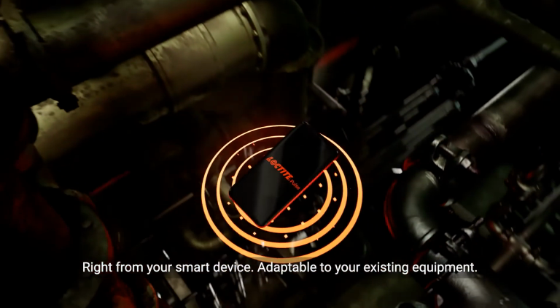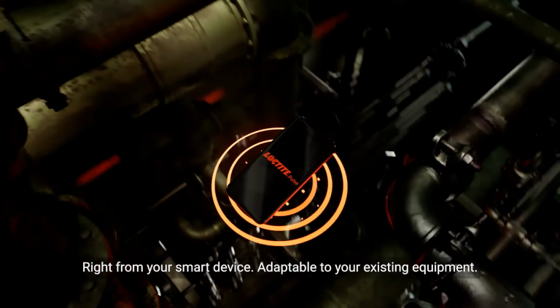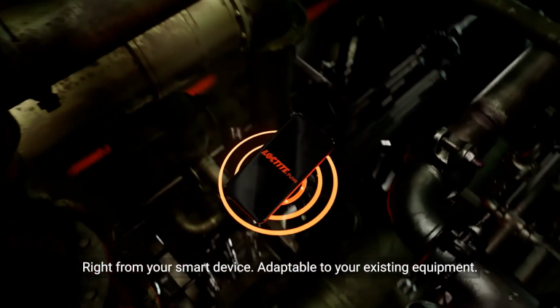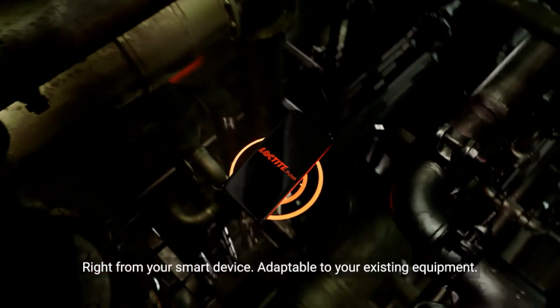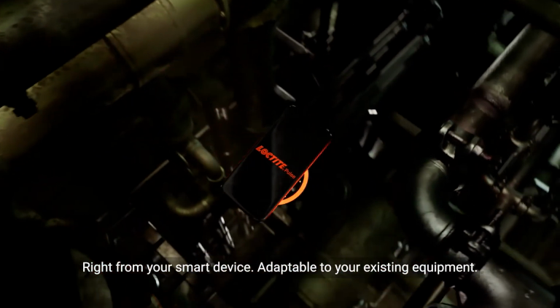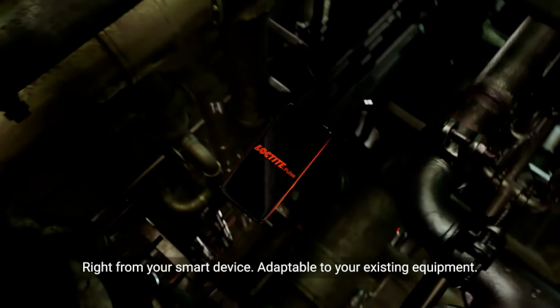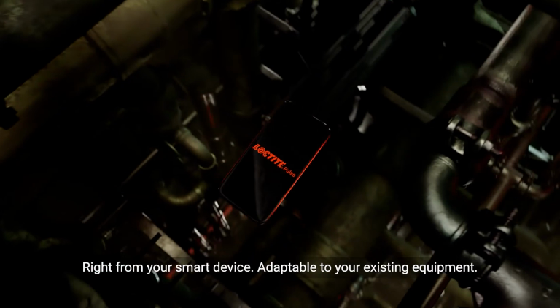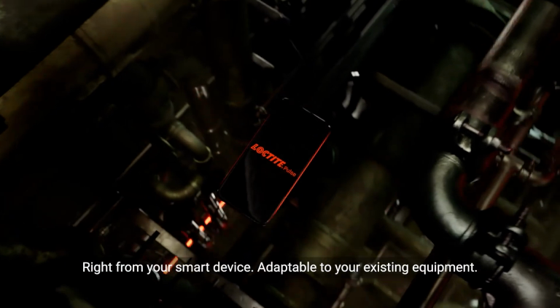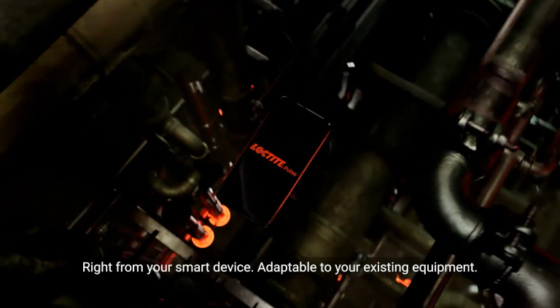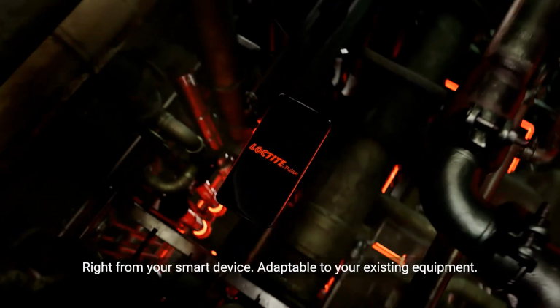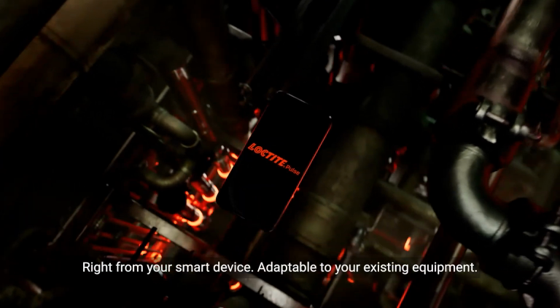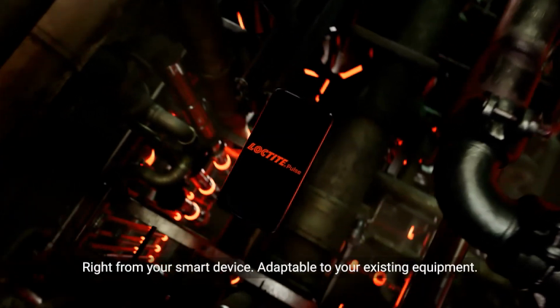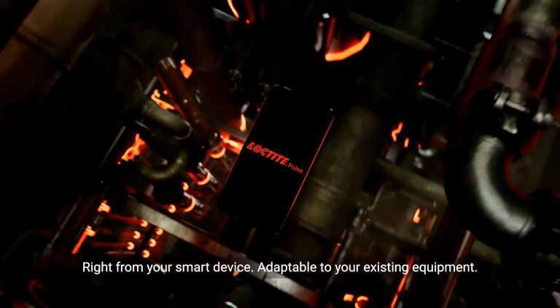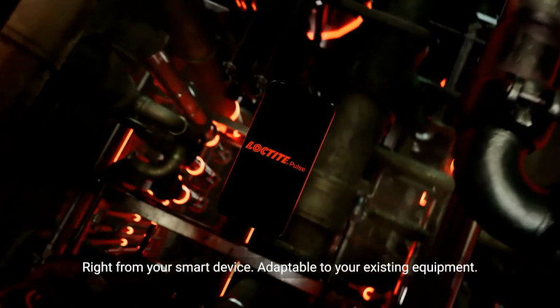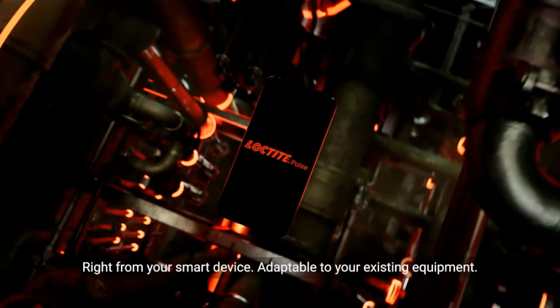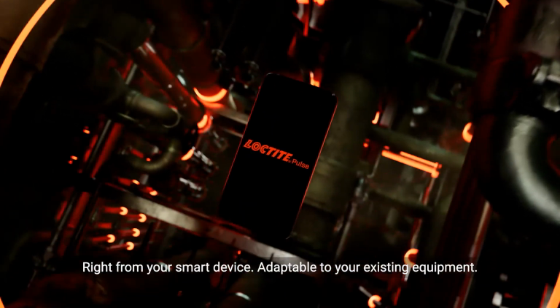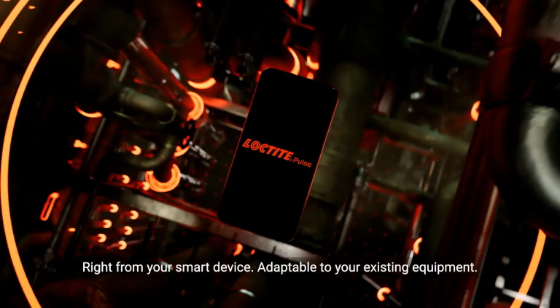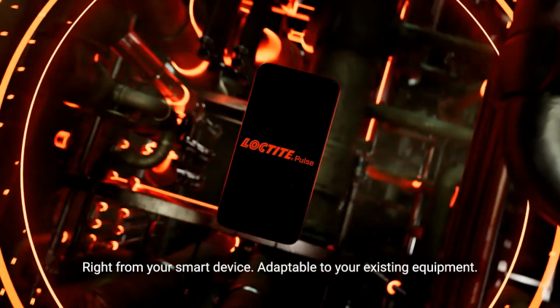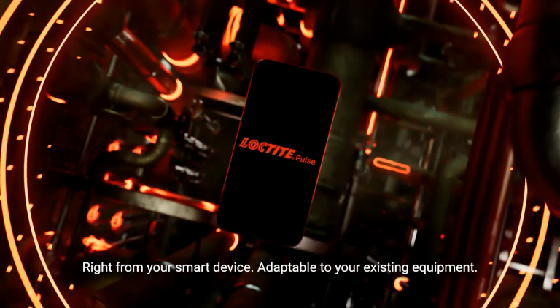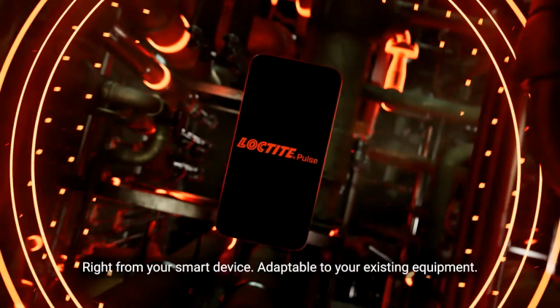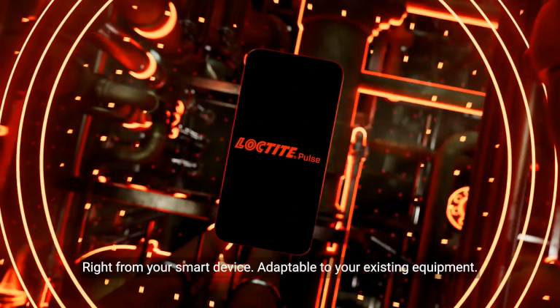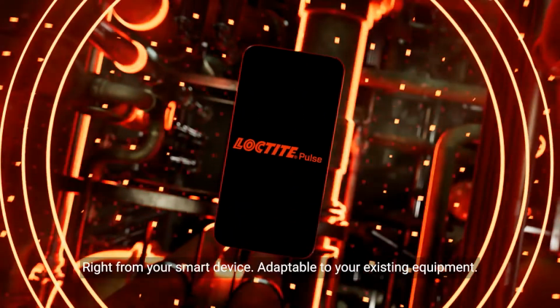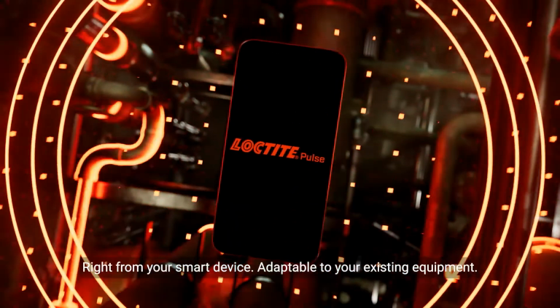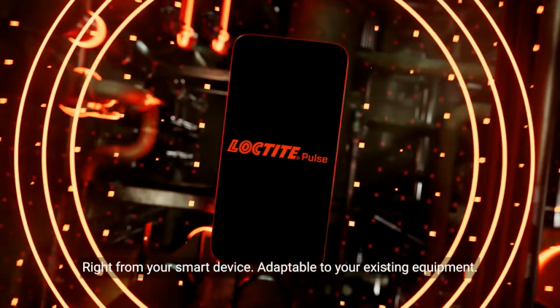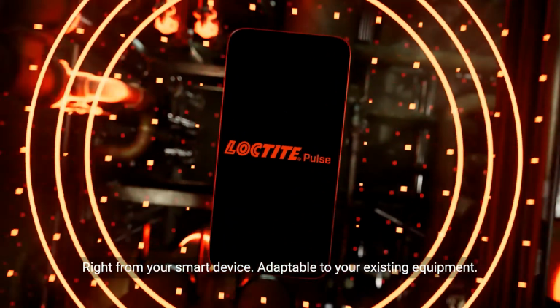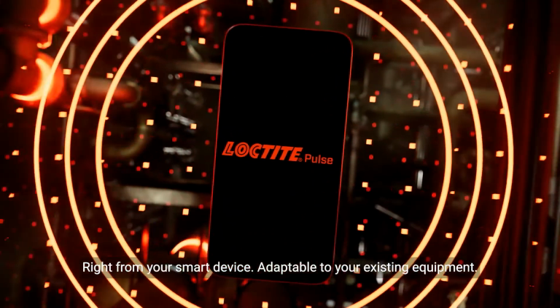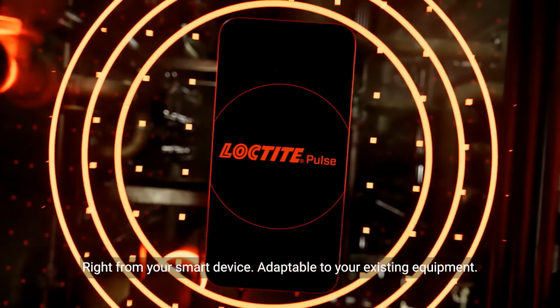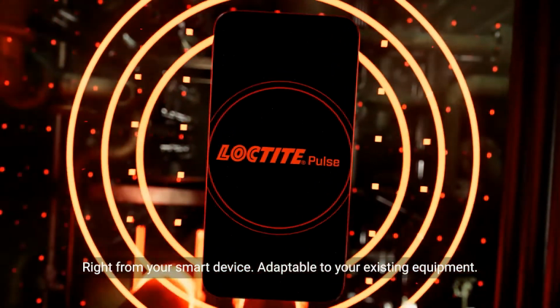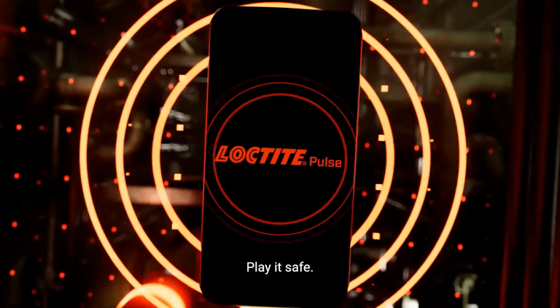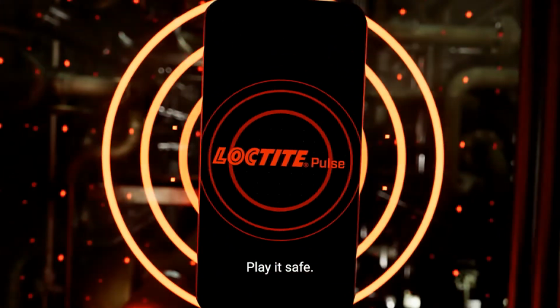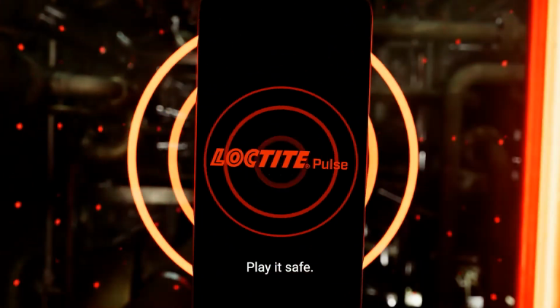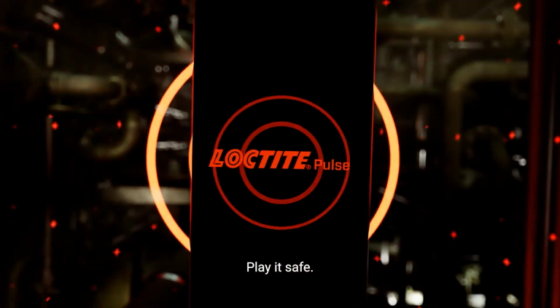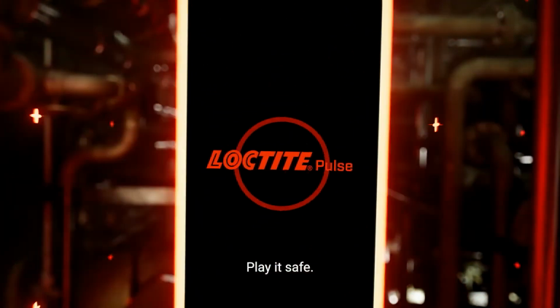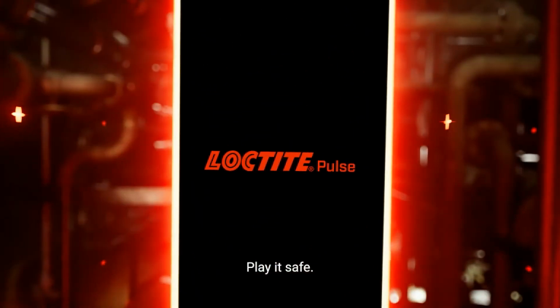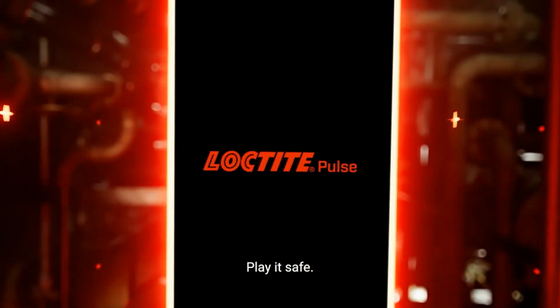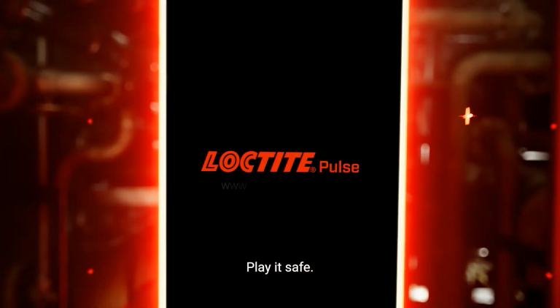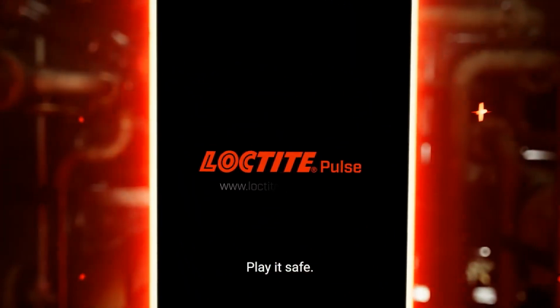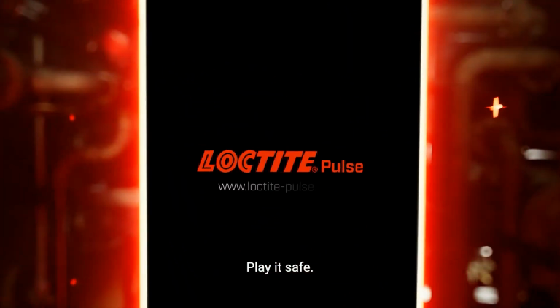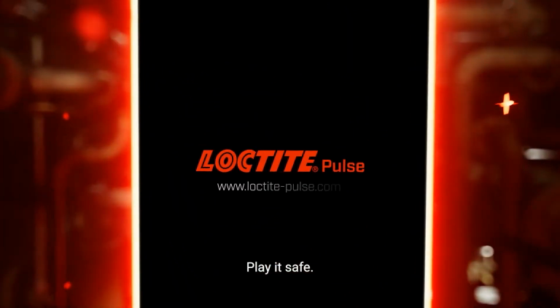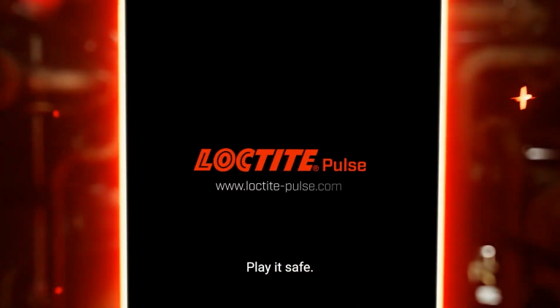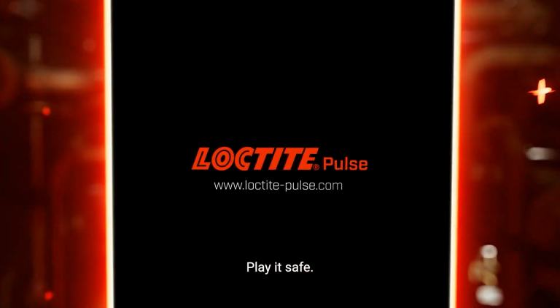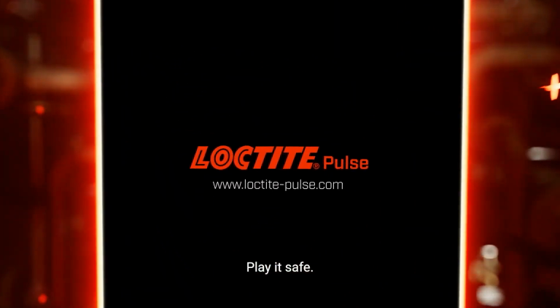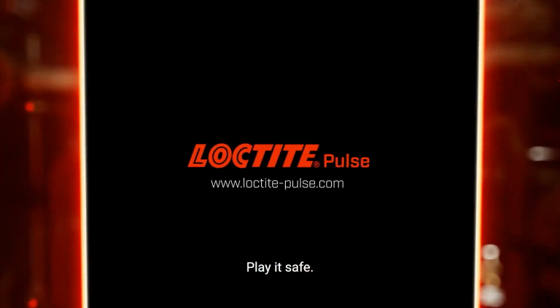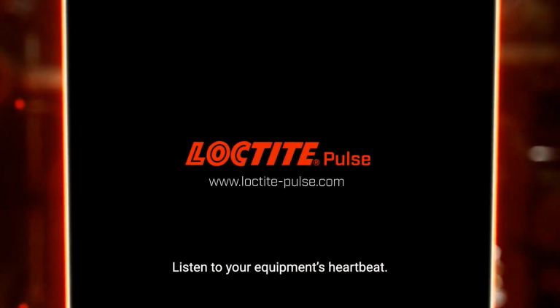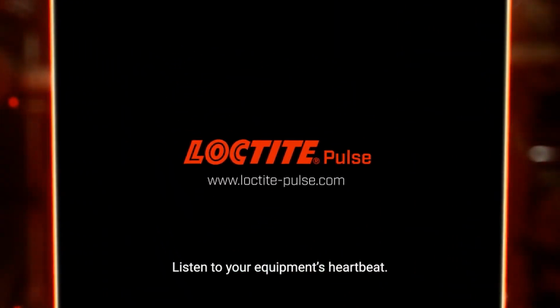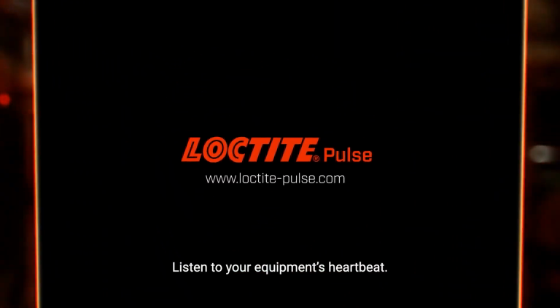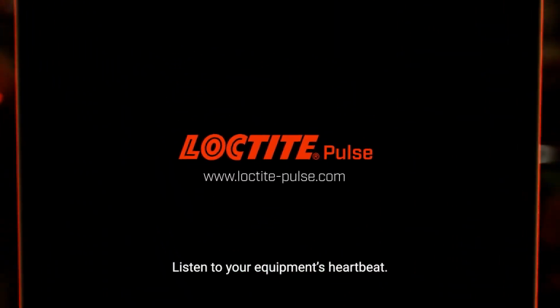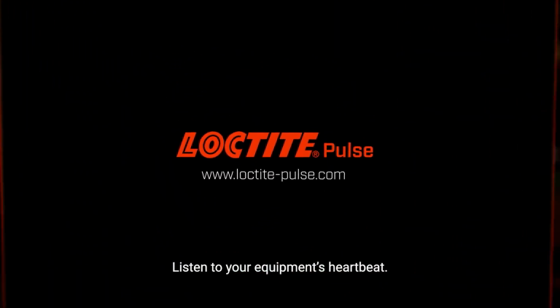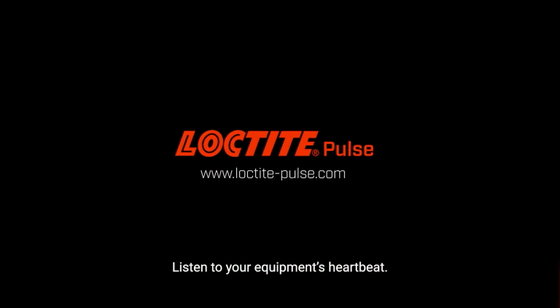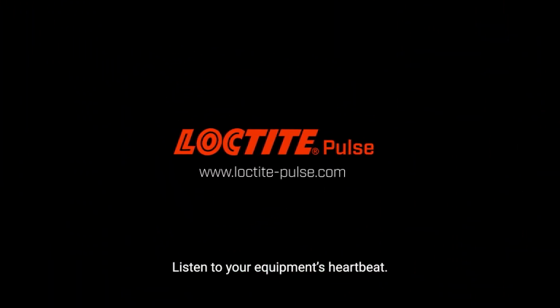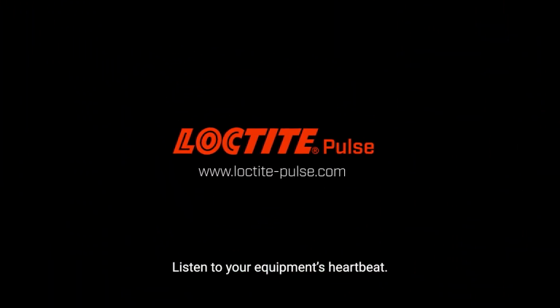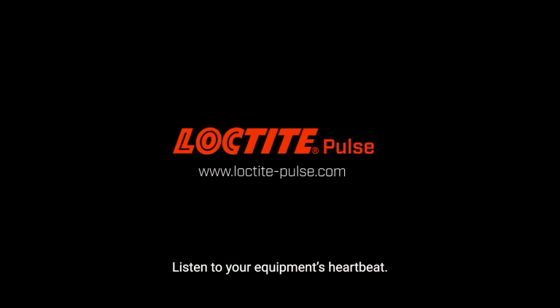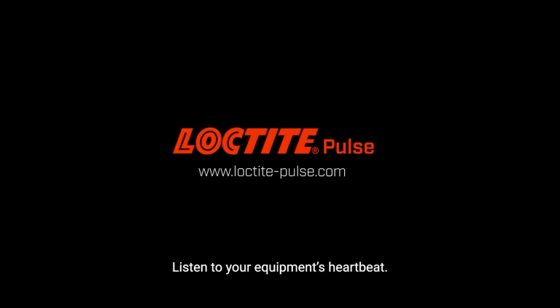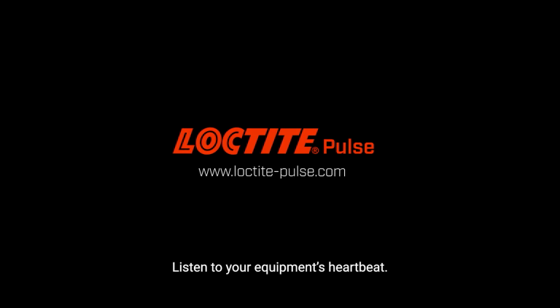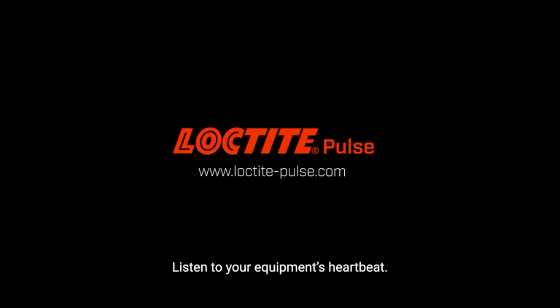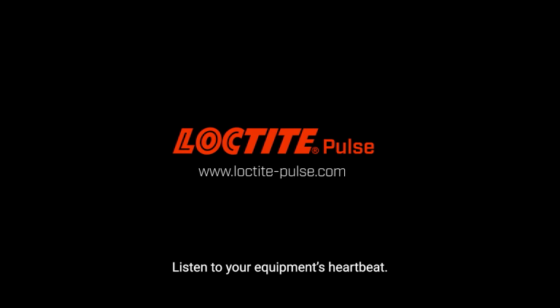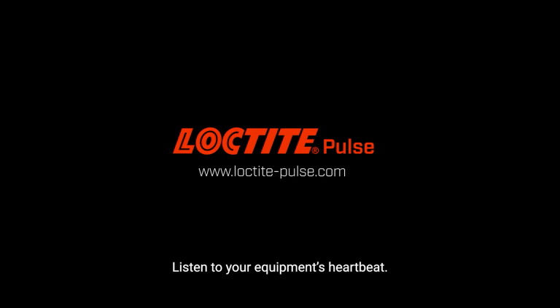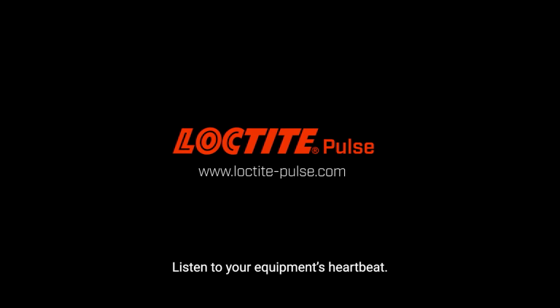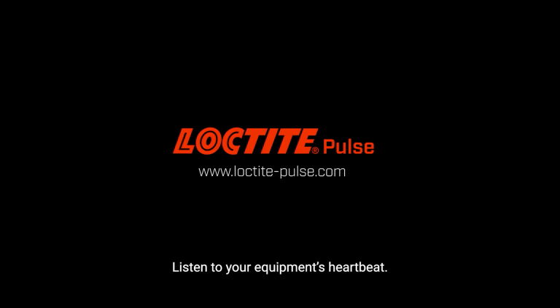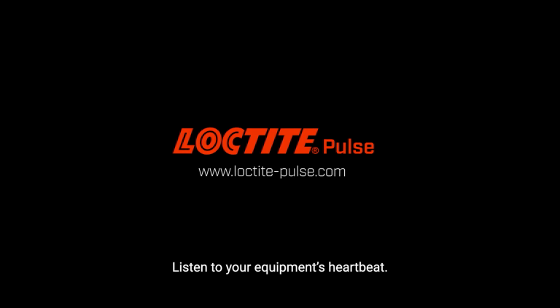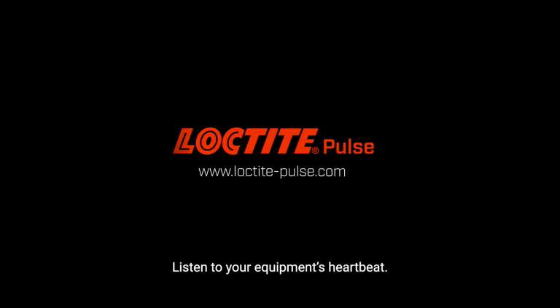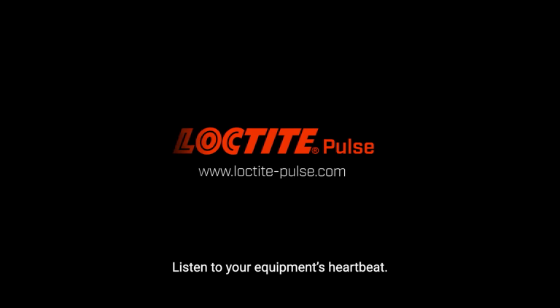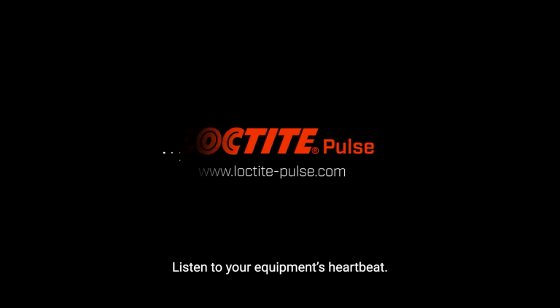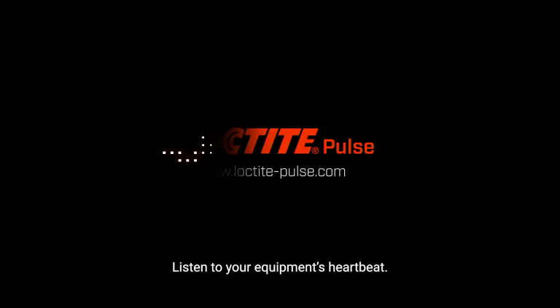Adaptable to your existing equipment. Play it safe. Listen to your equipment's heartbeat.